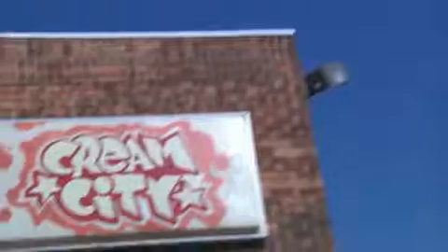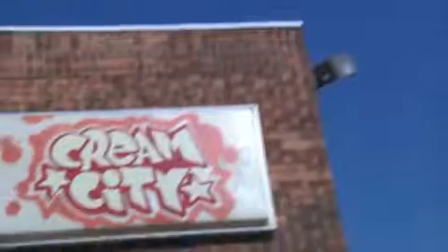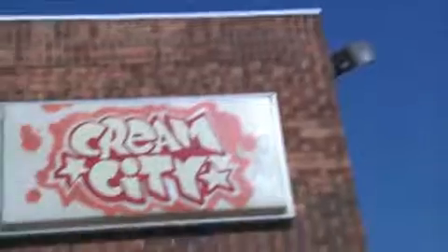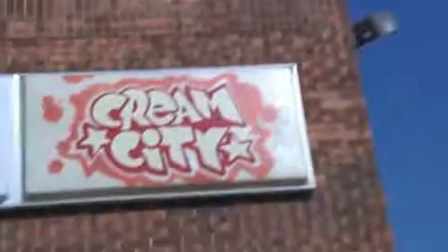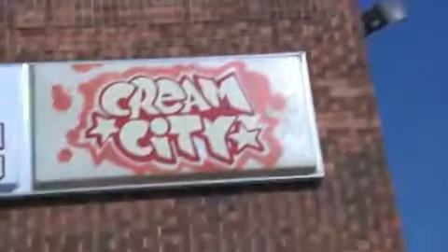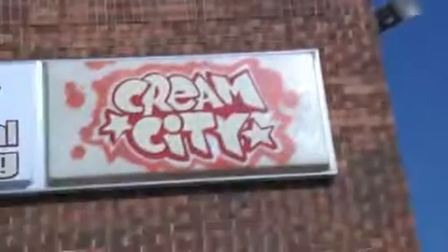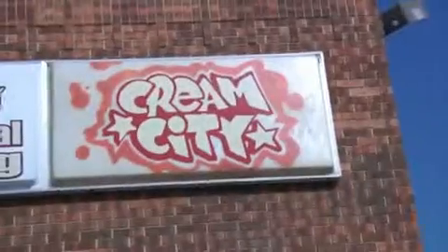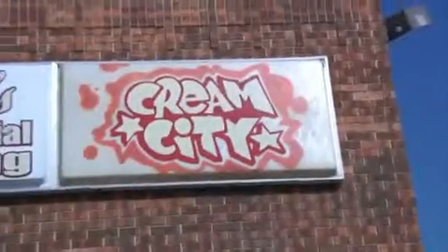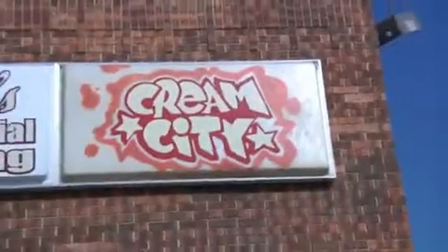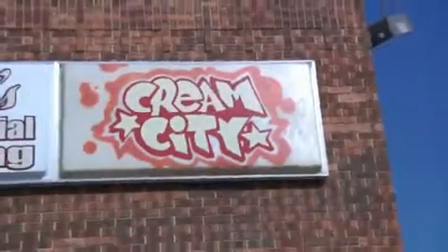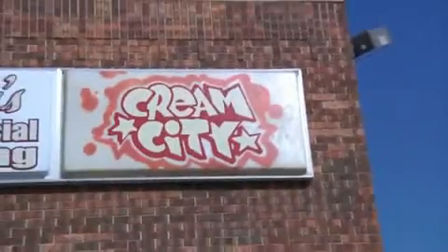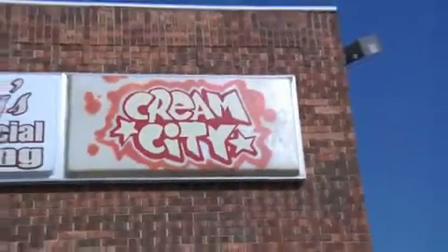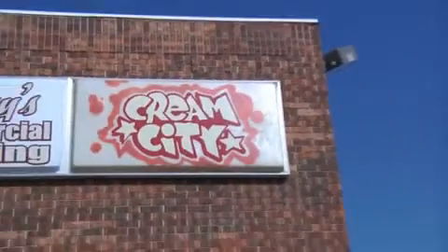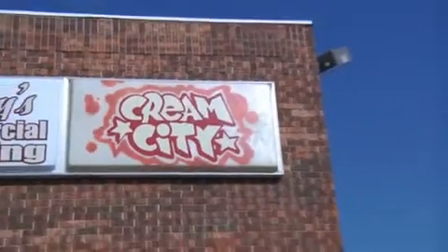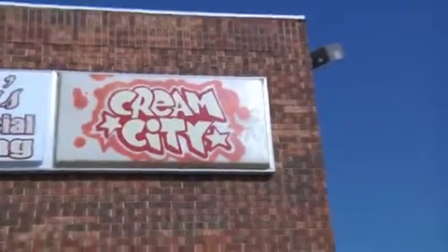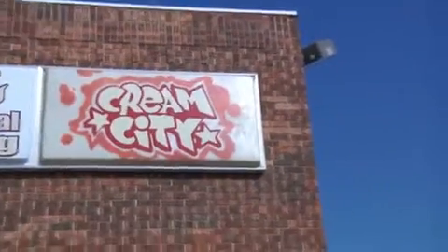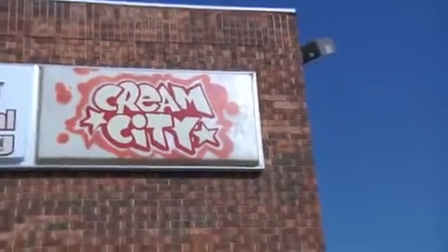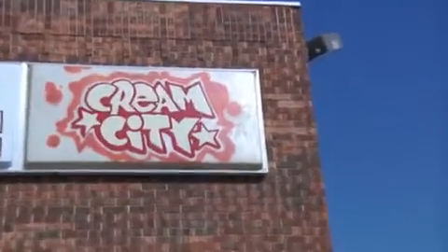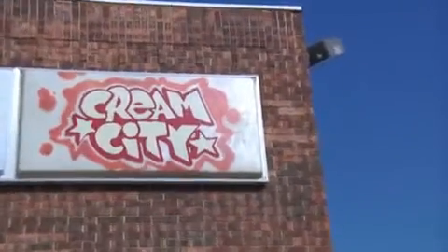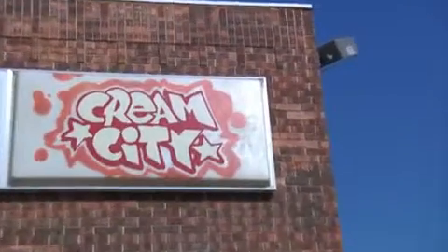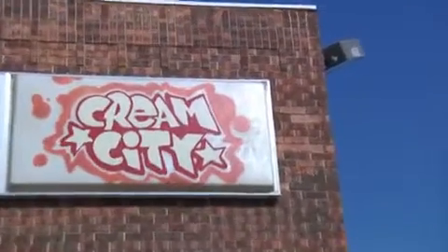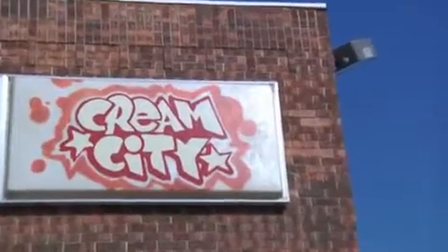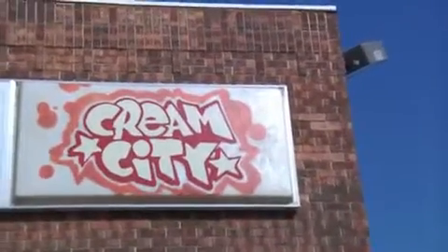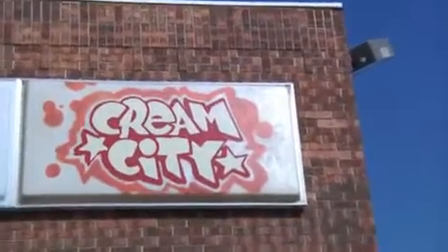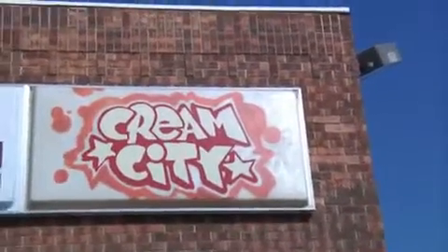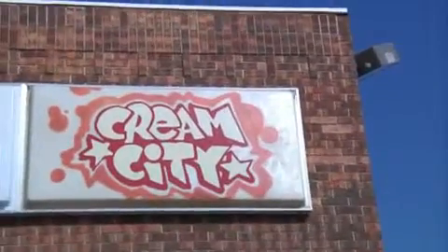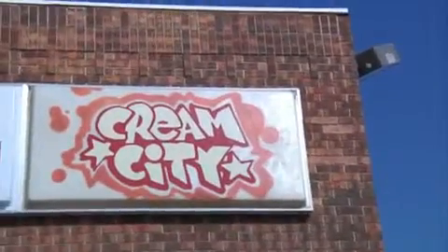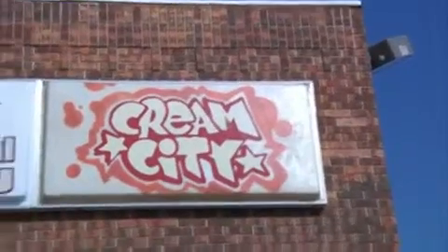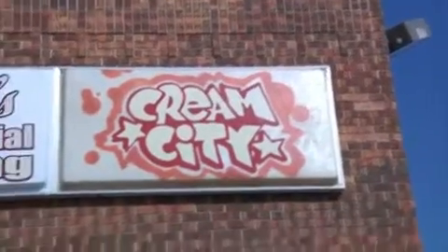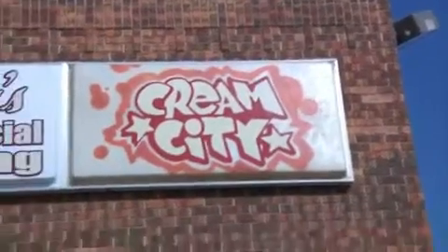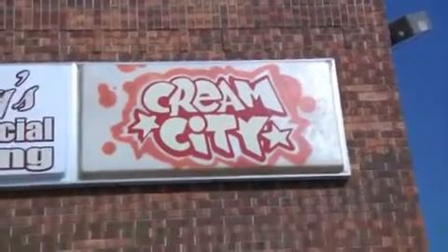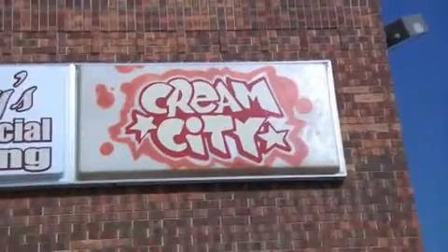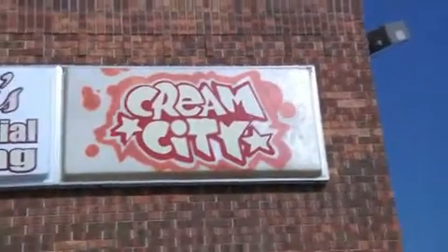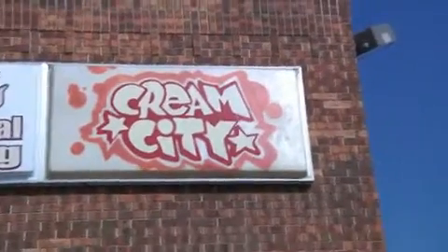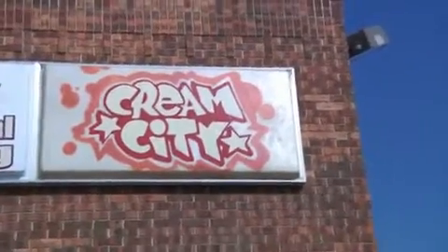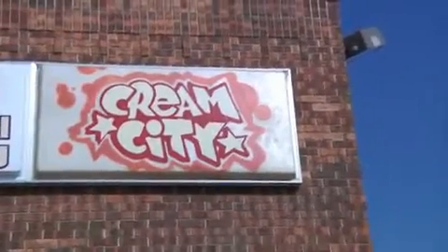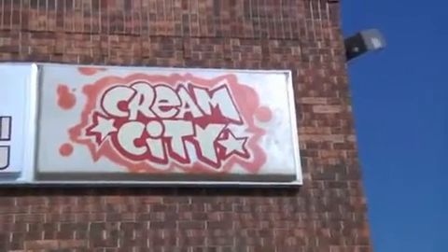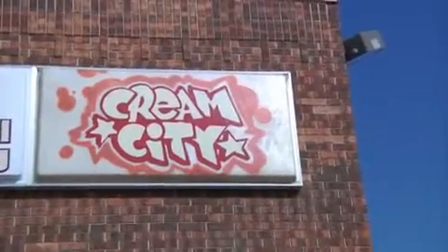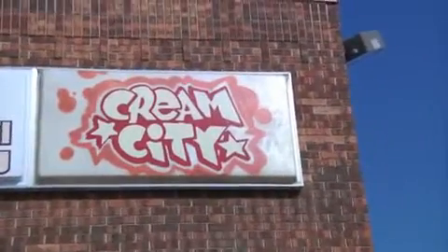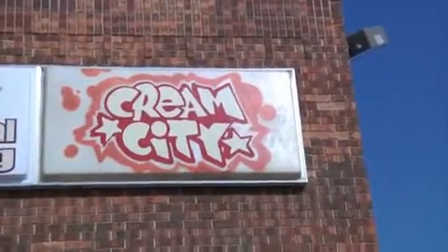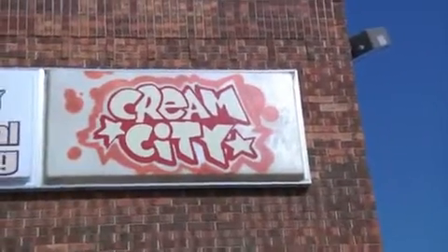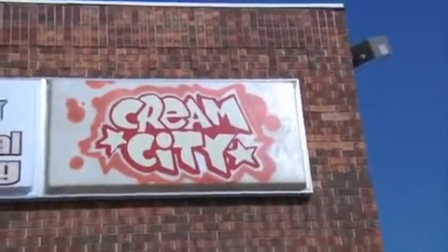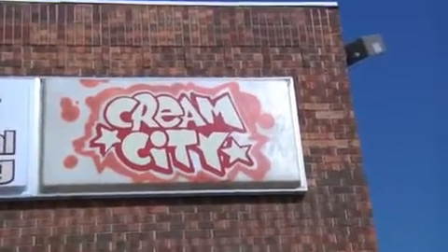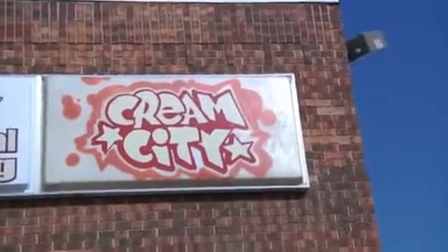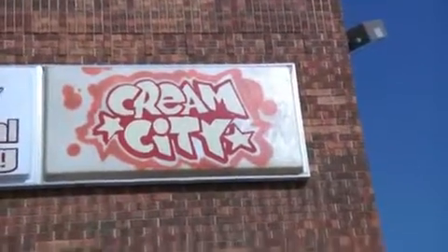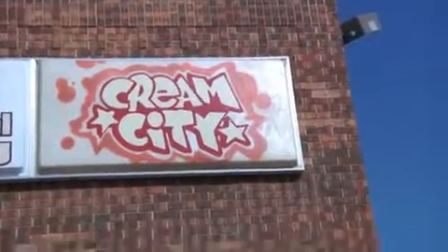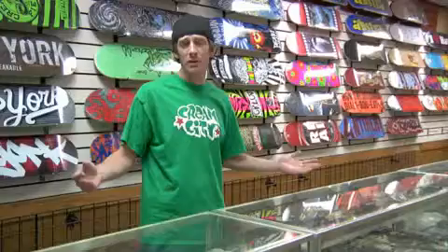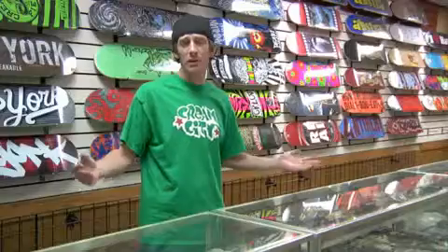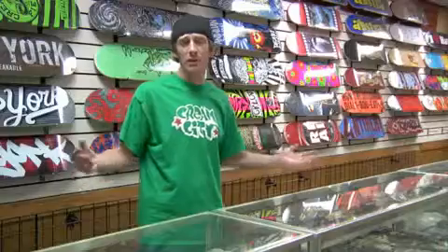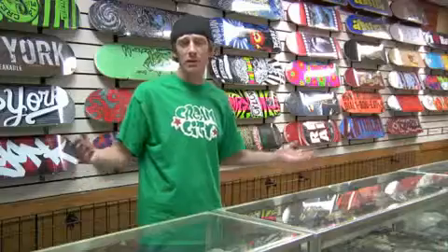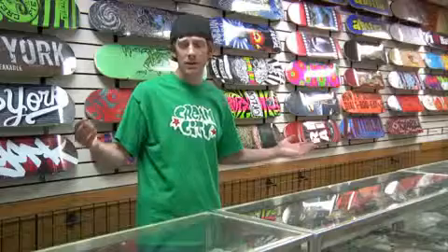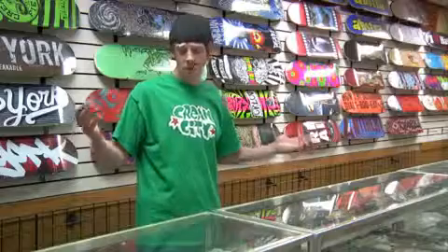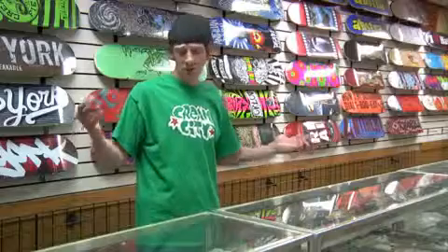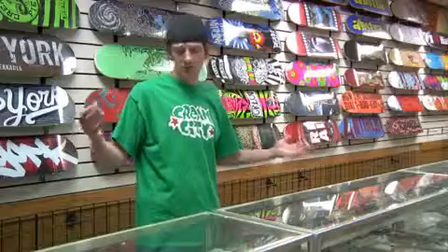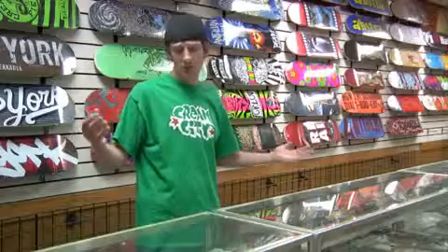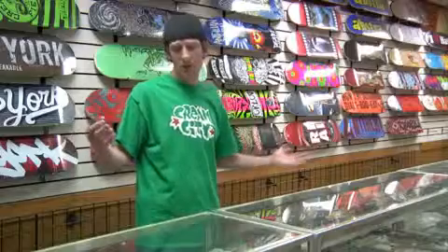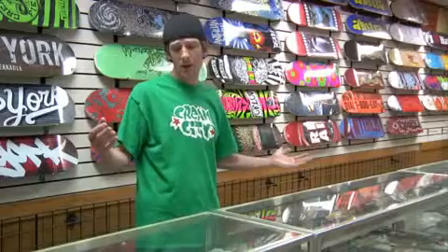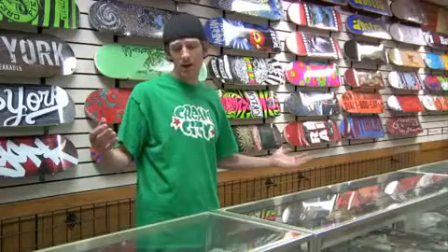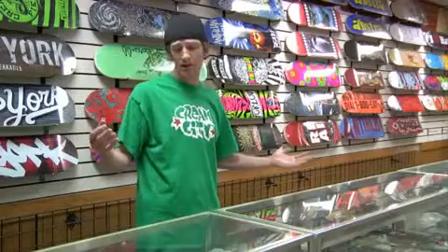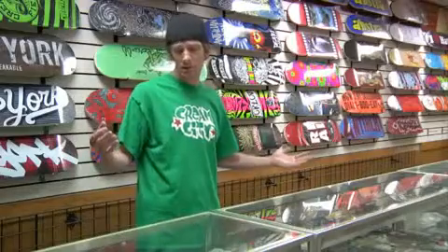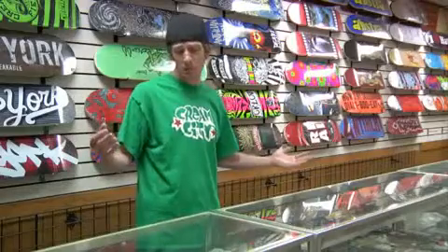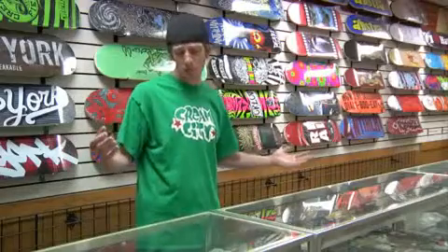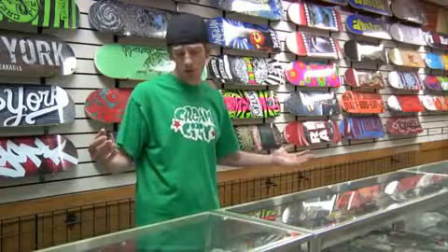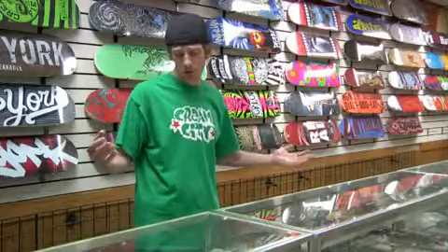Hello, my name is Bill Cashman. We're here at Cream City Skateboard Park and I'm going to teach you how to customize your board.